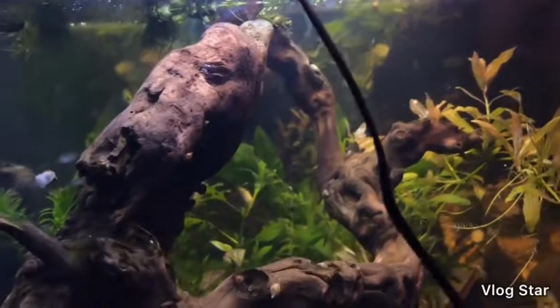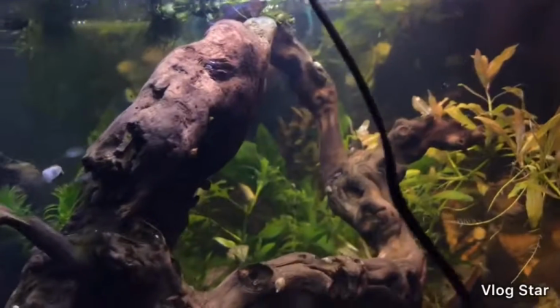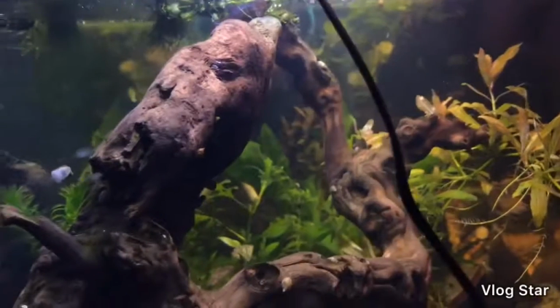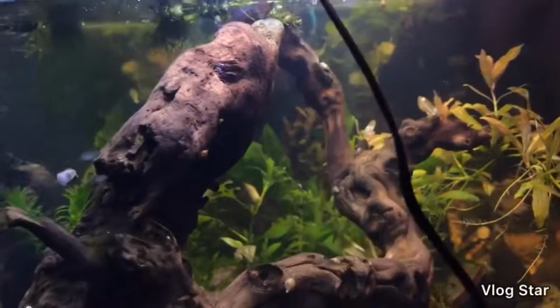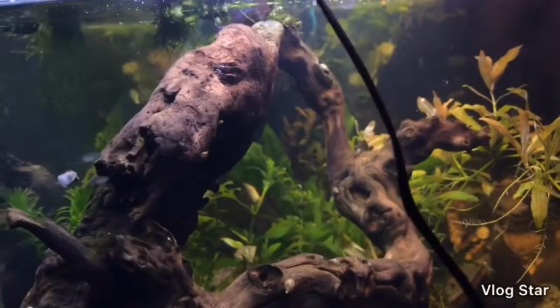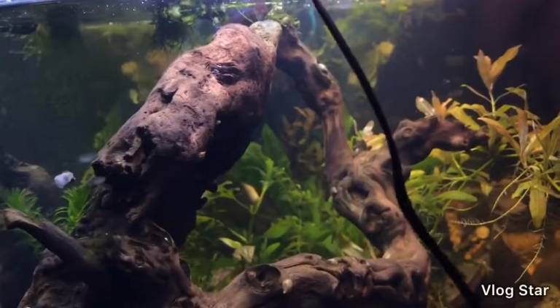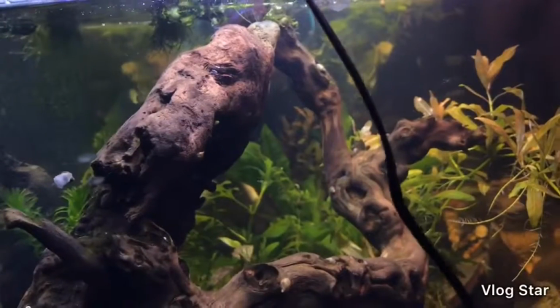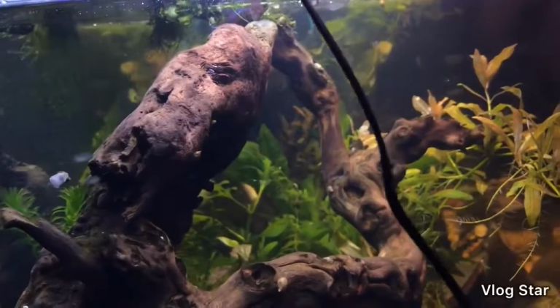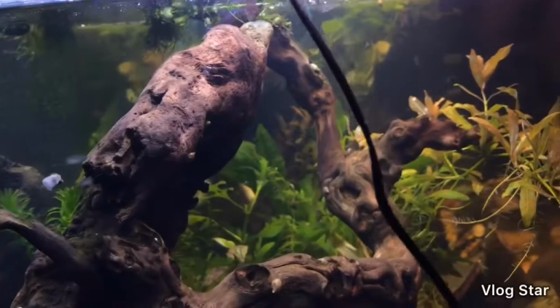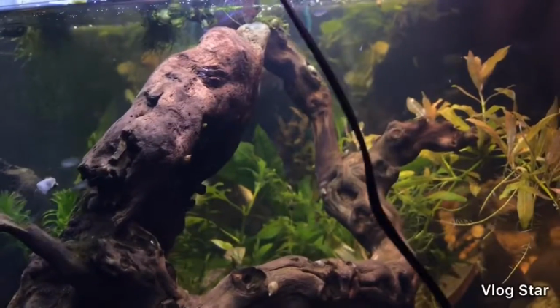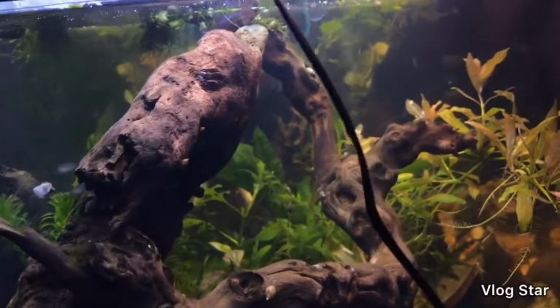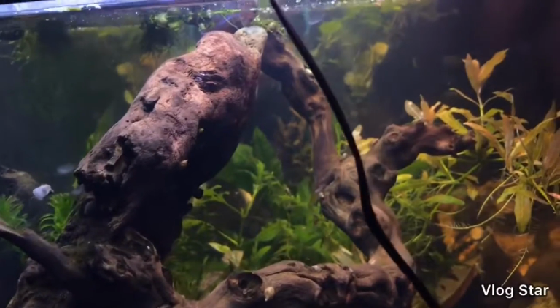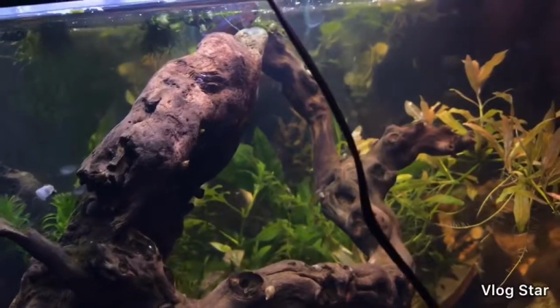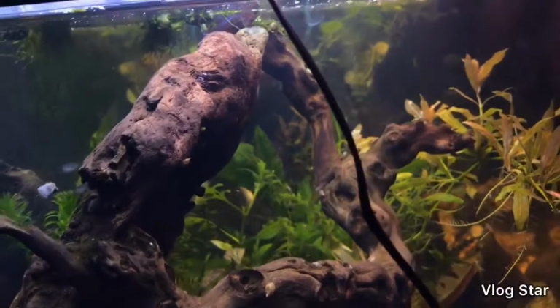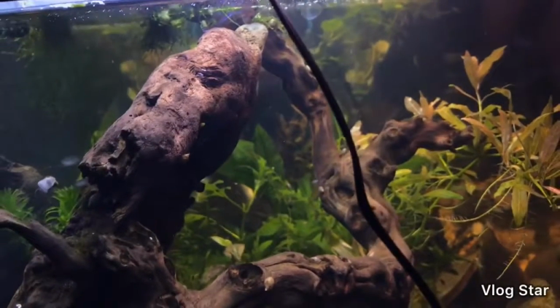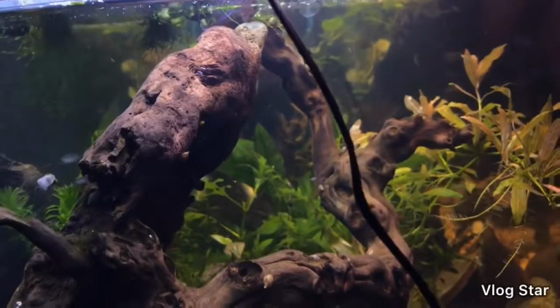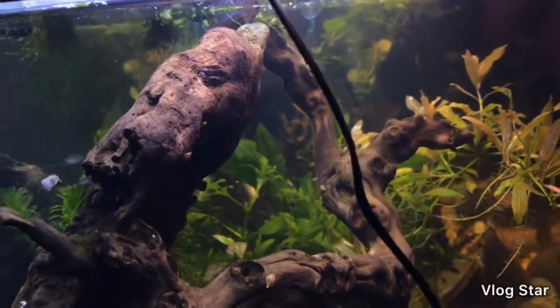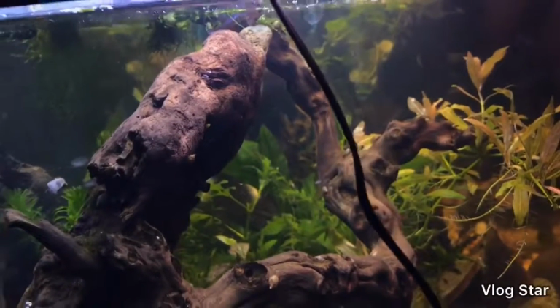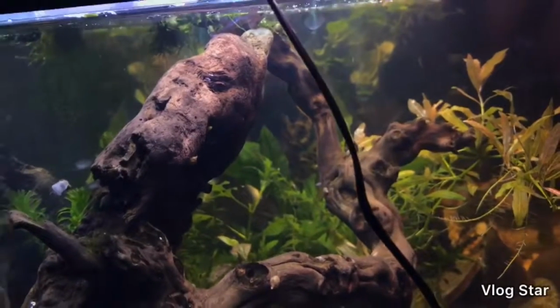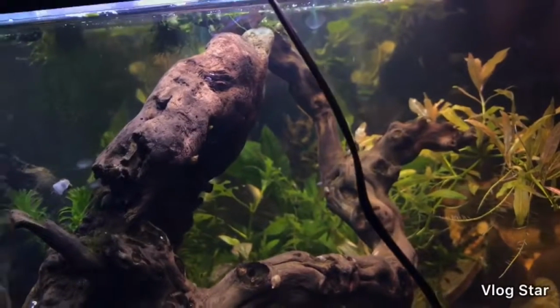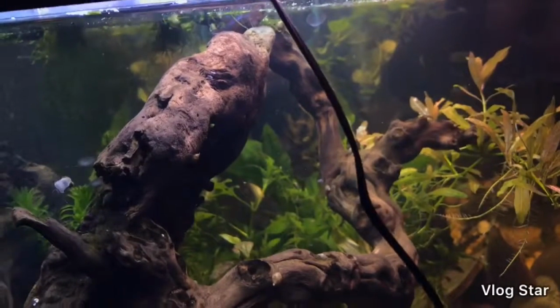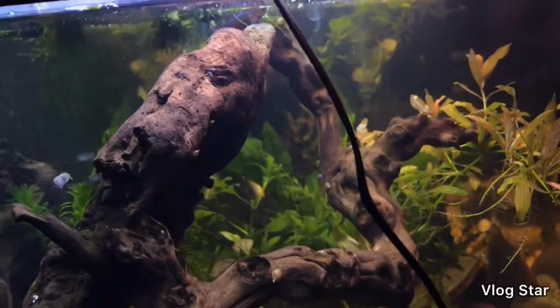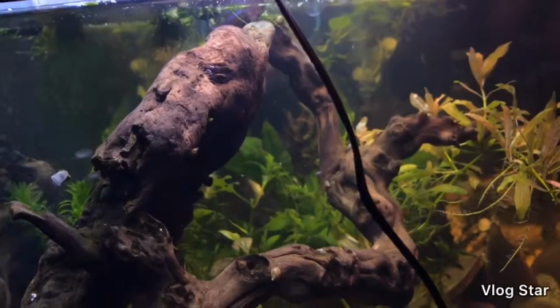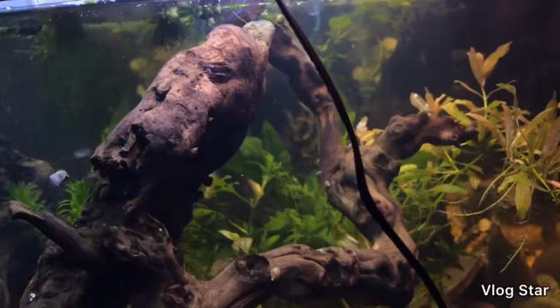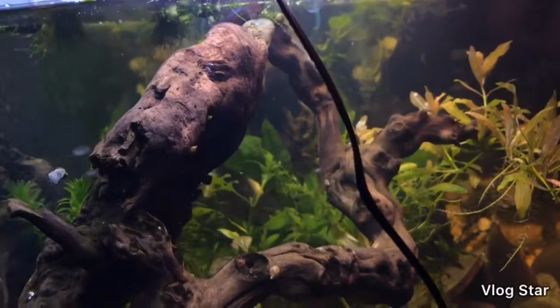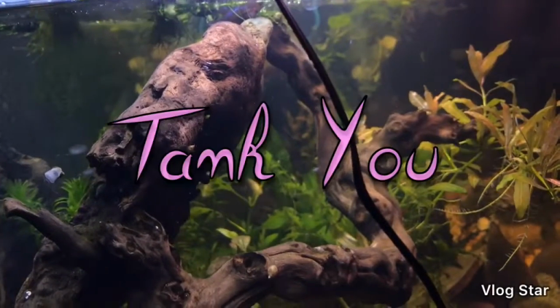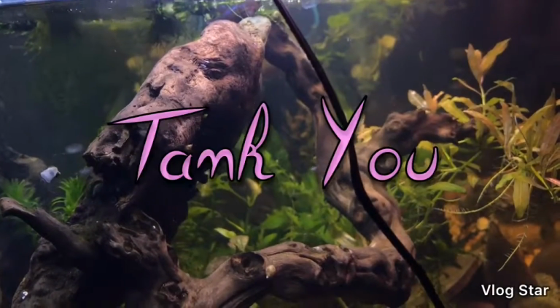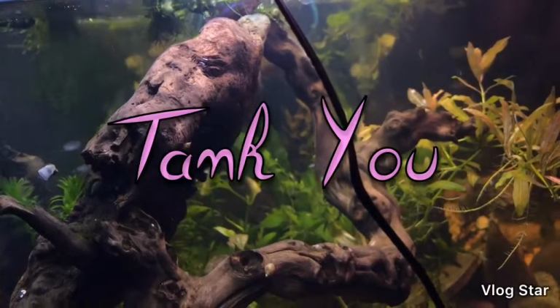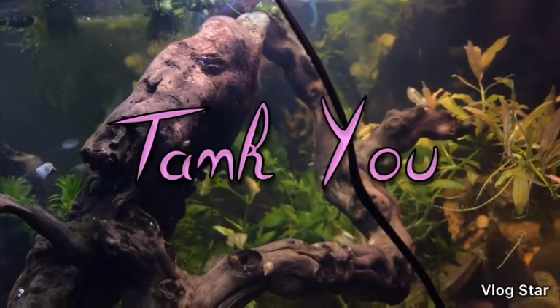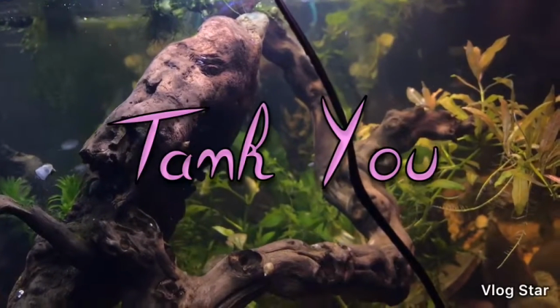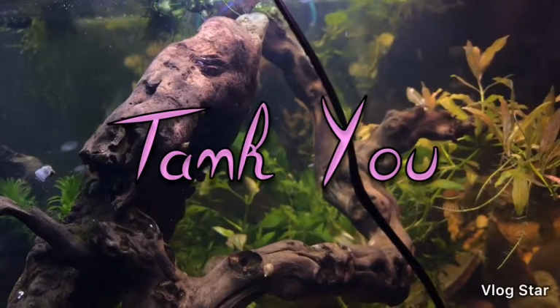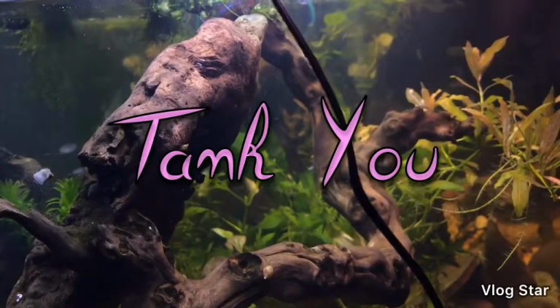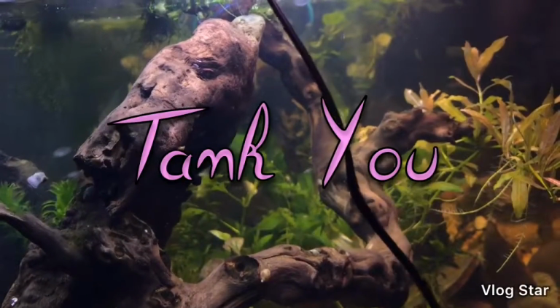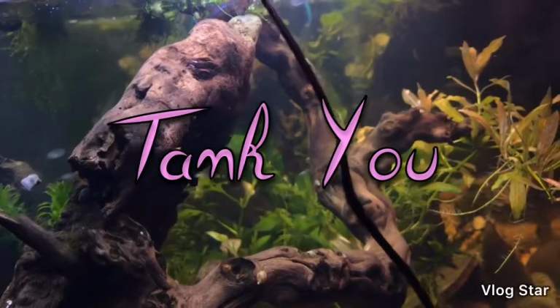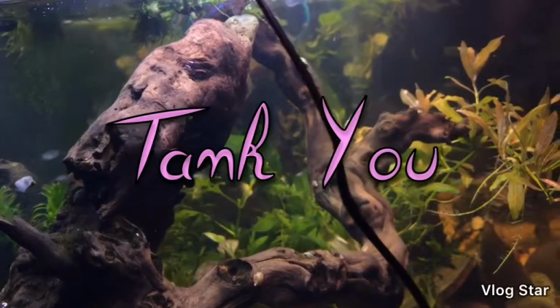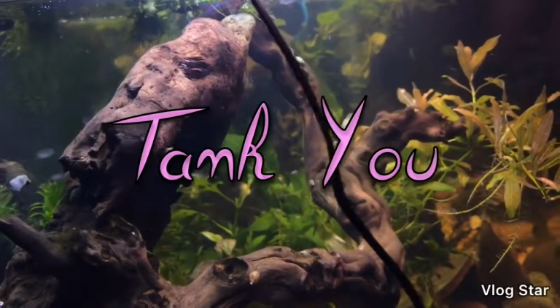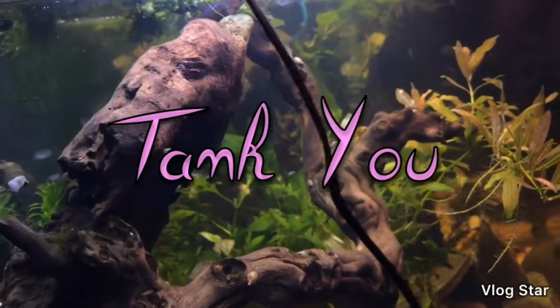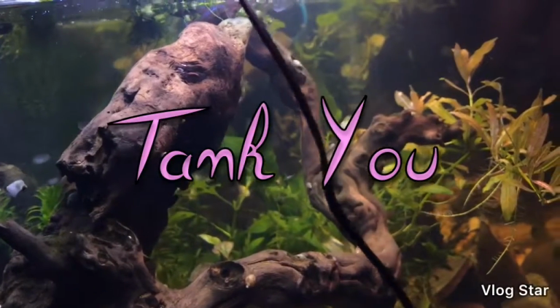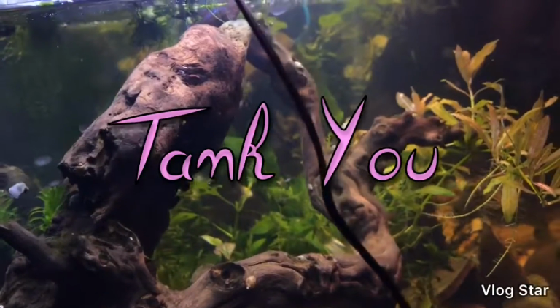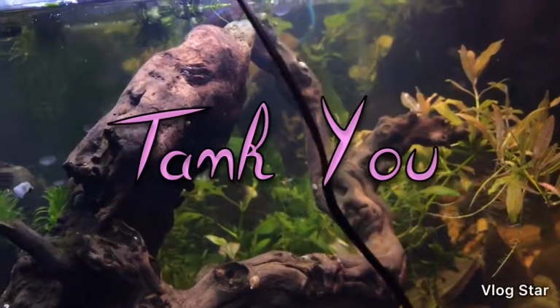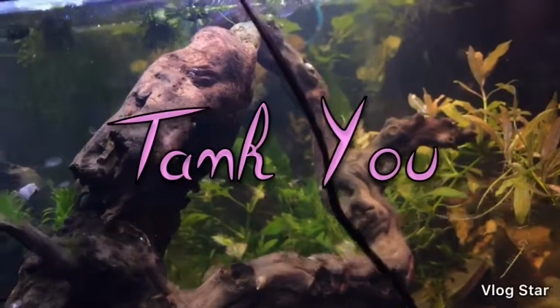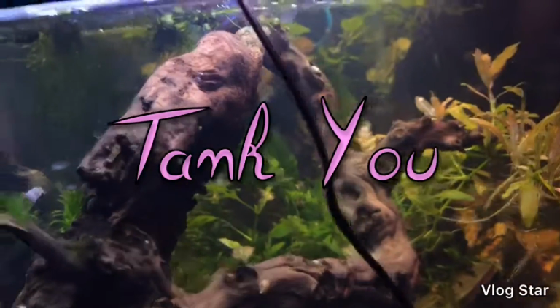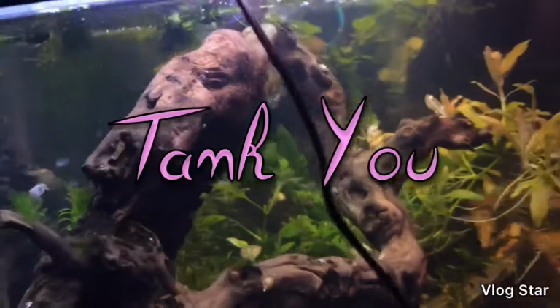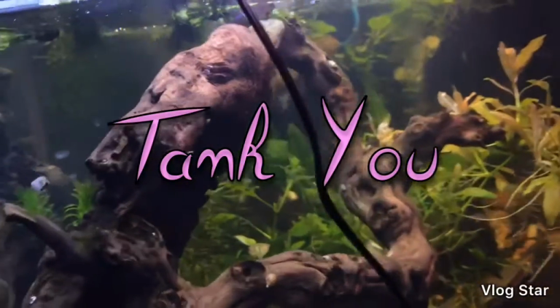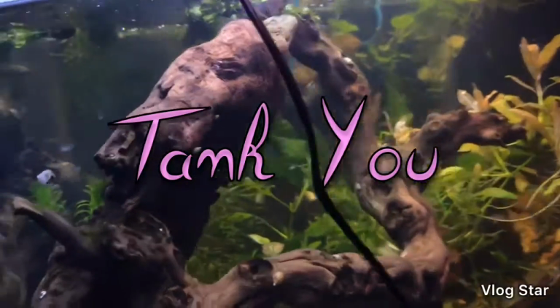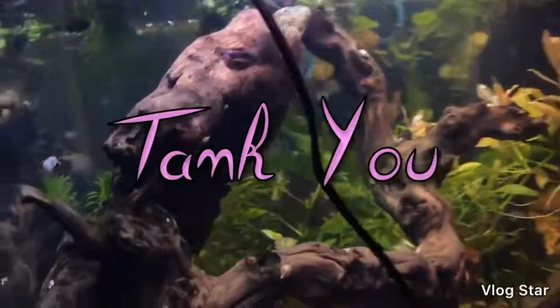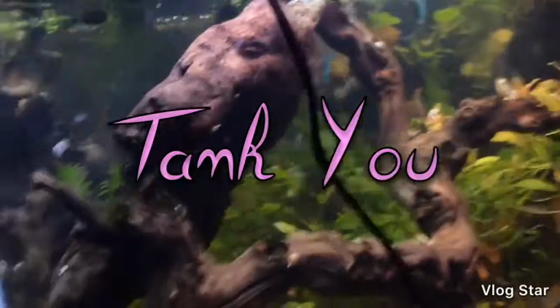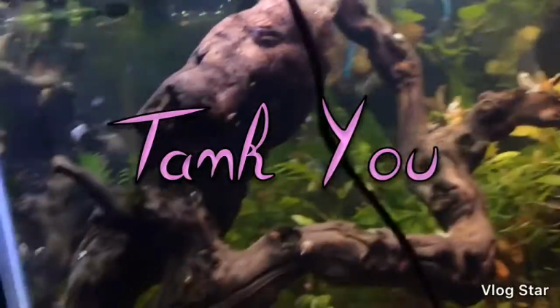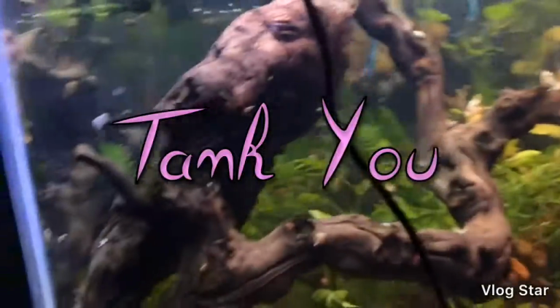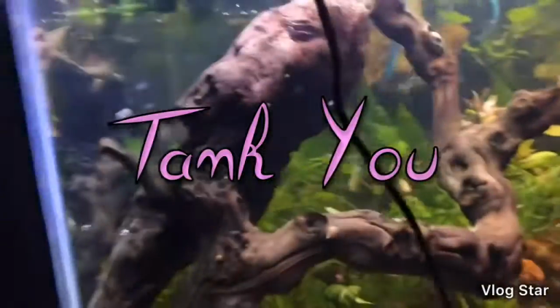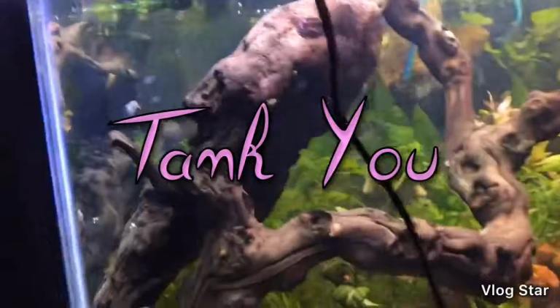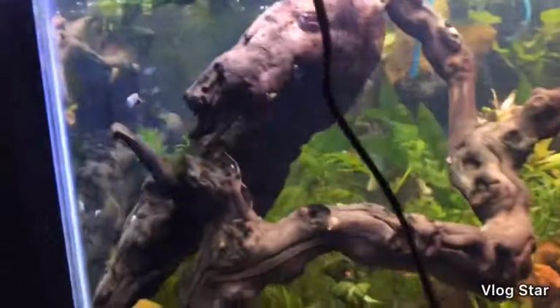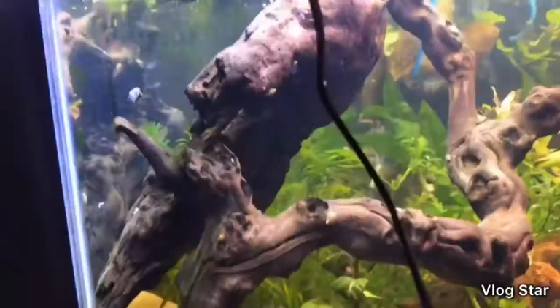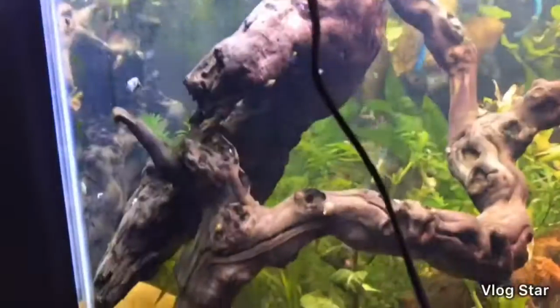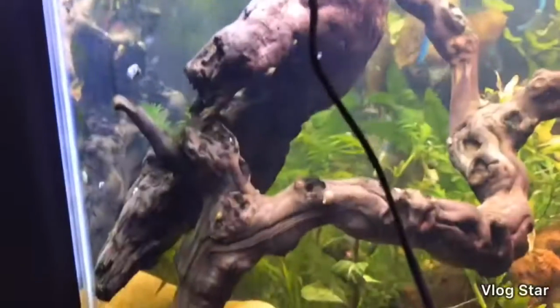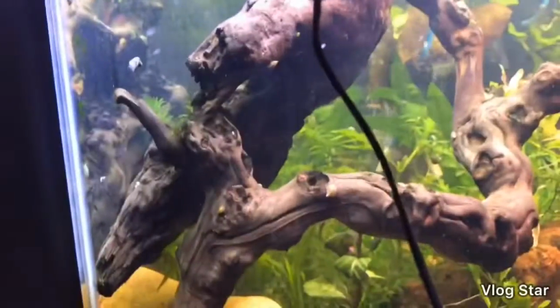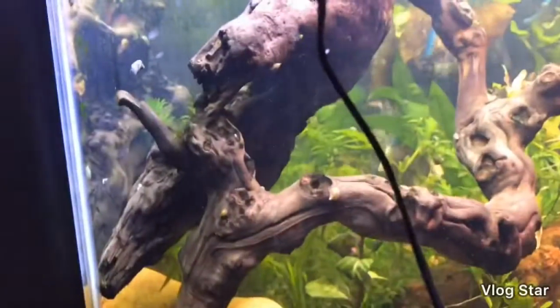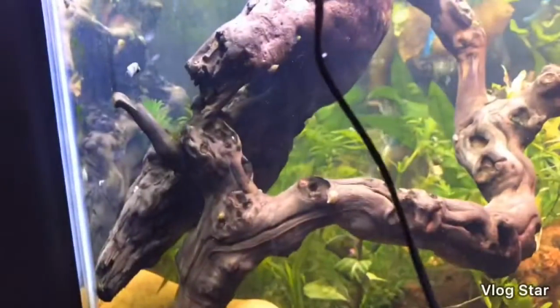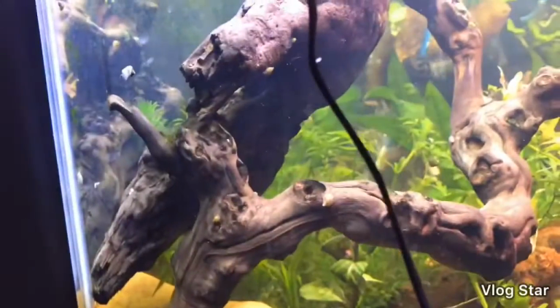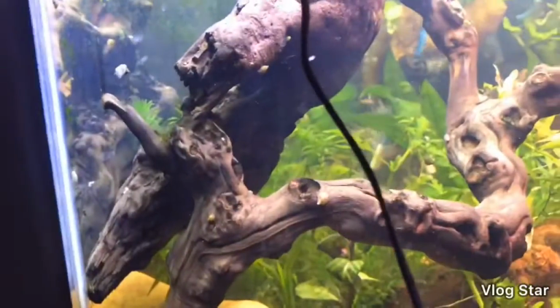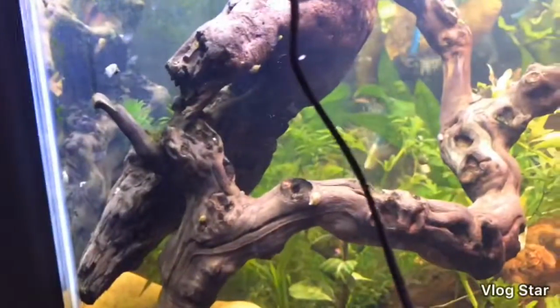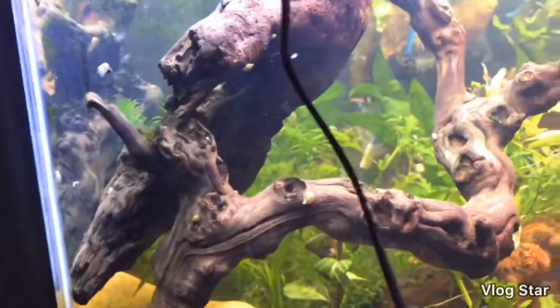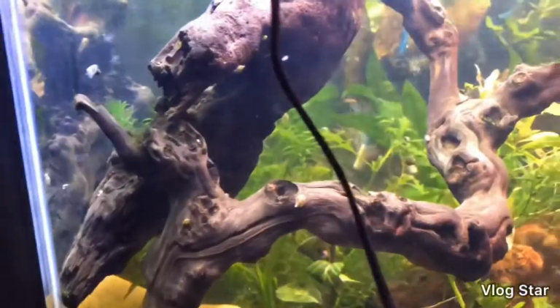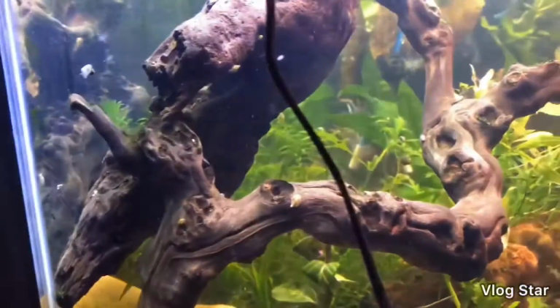I just want to show you this is two pieces of wood, if you can tell or not.